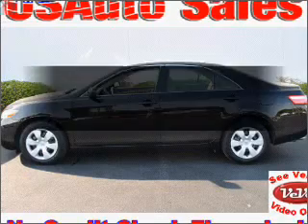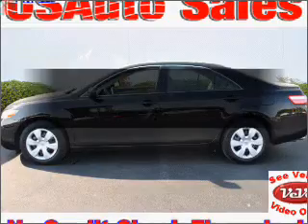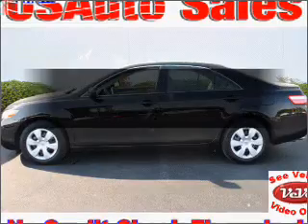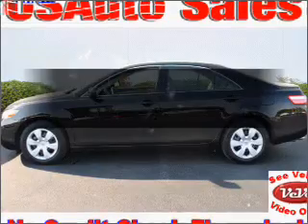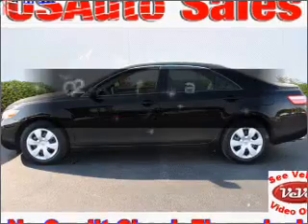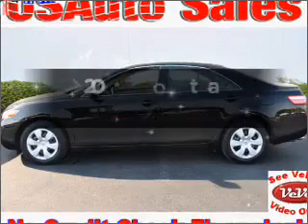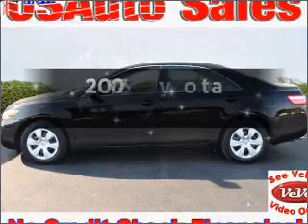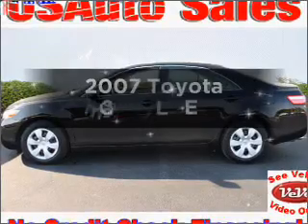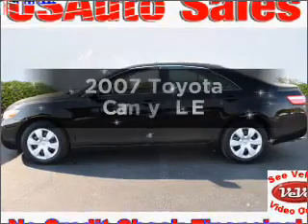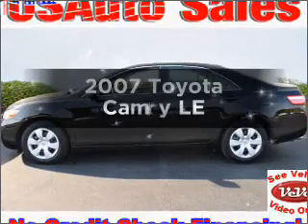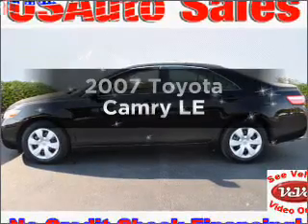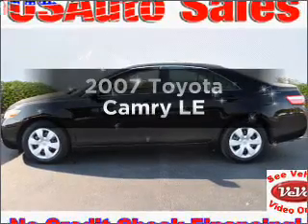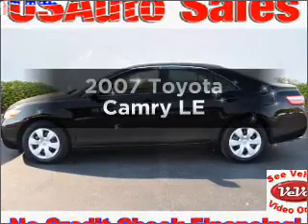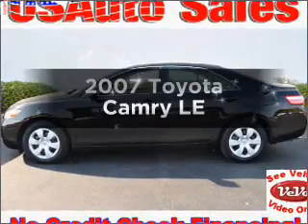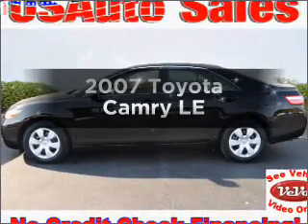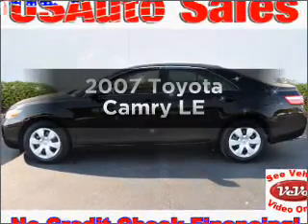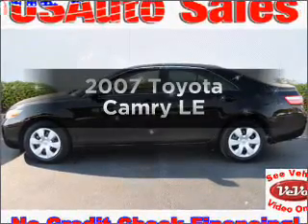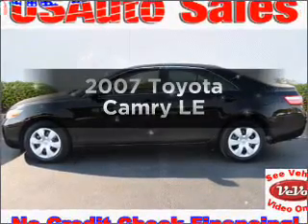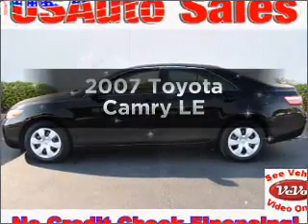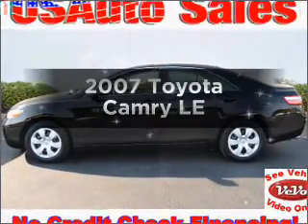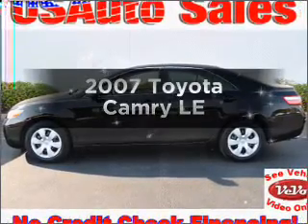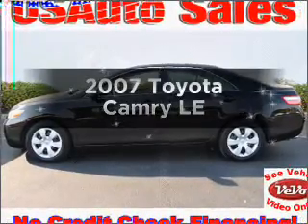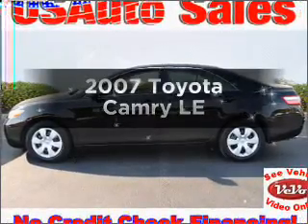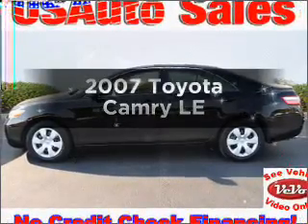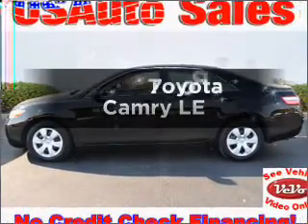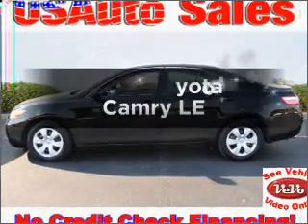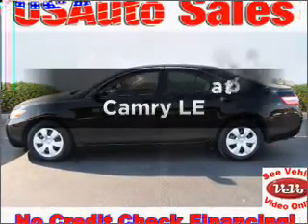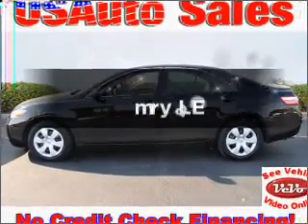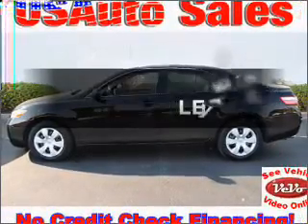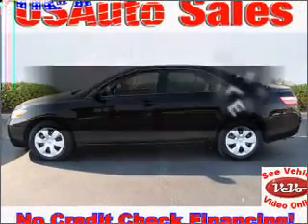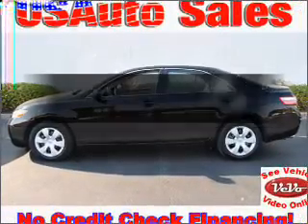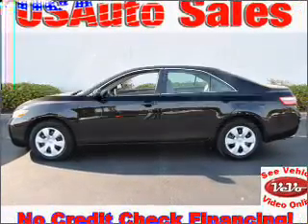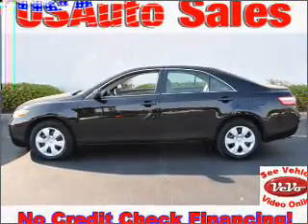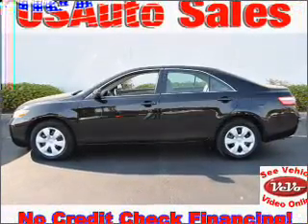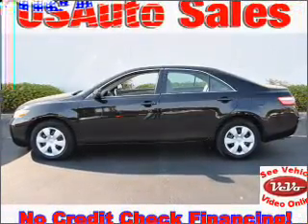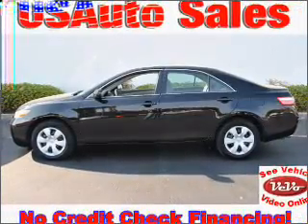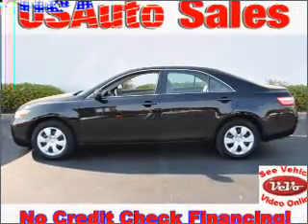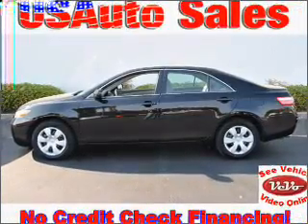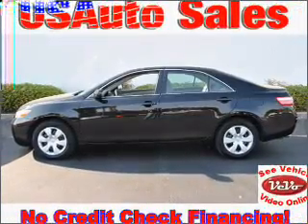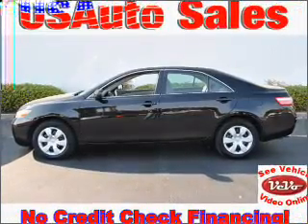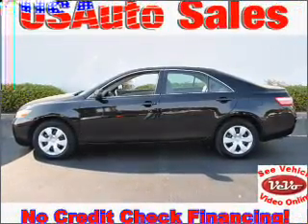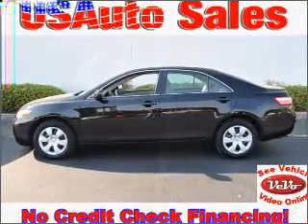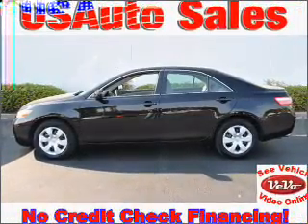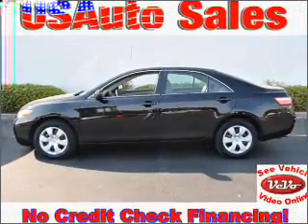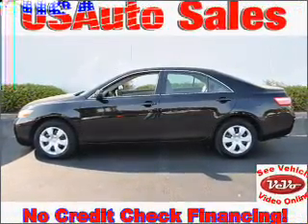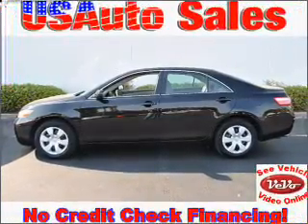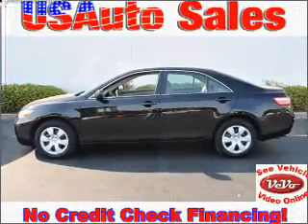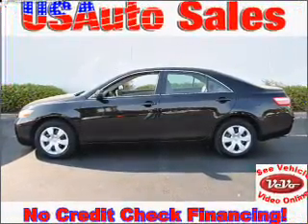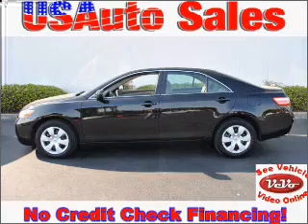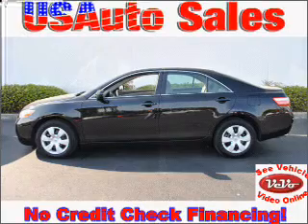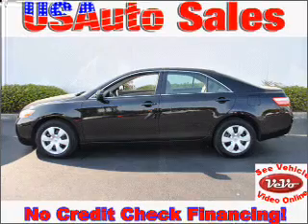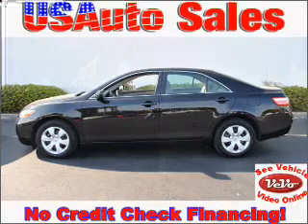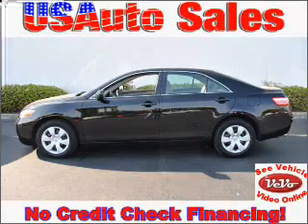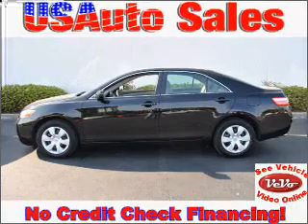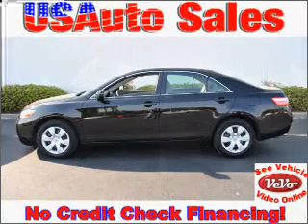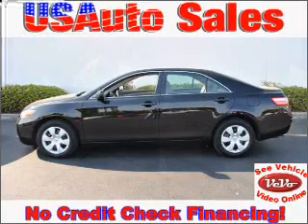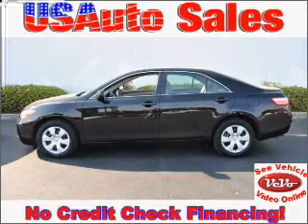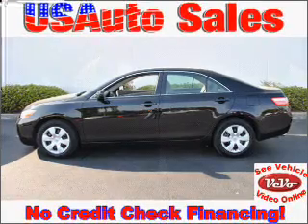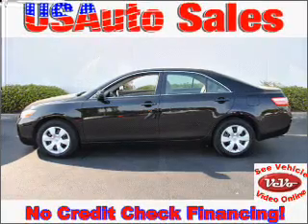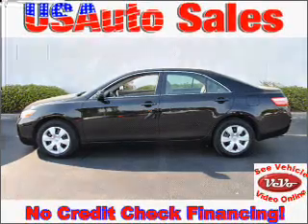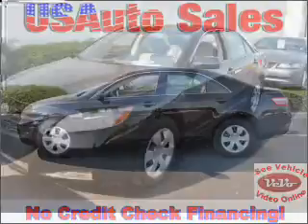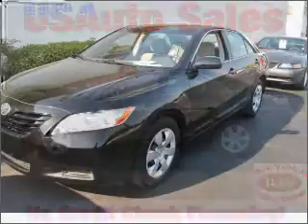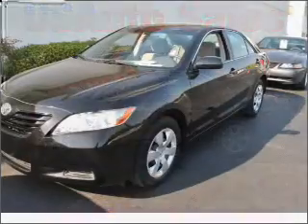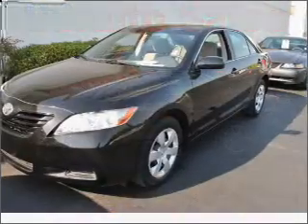Imagine yourself in this 2007 Toyota Camry. Travel the roads in style and comfort in this great vehicle.